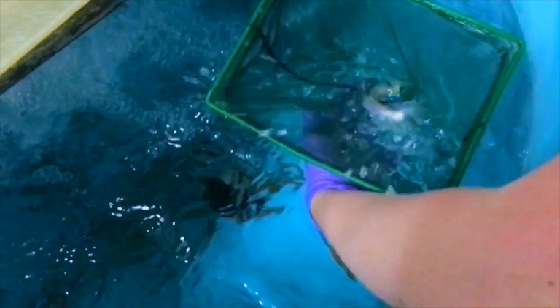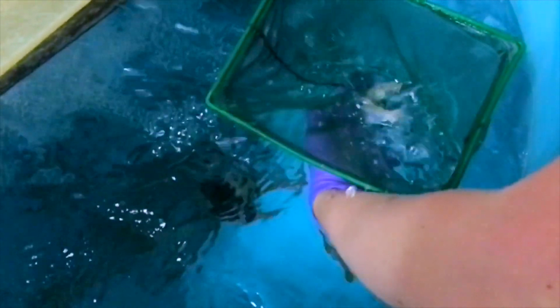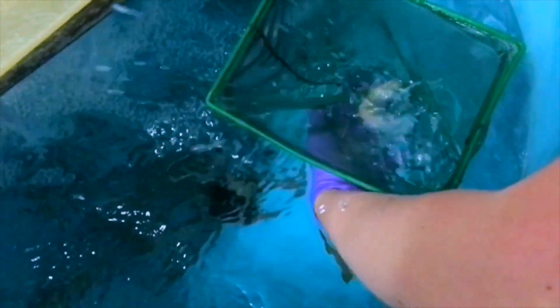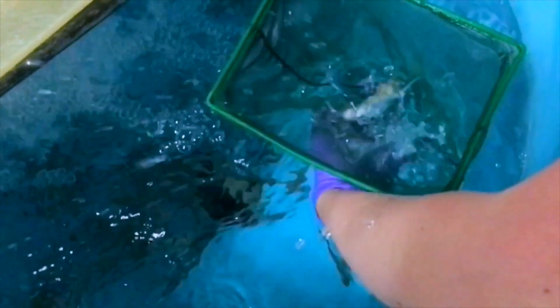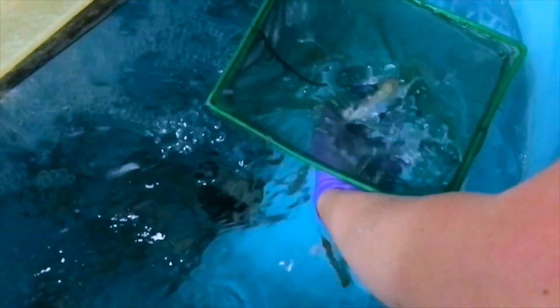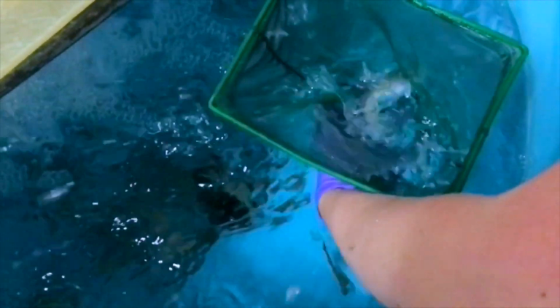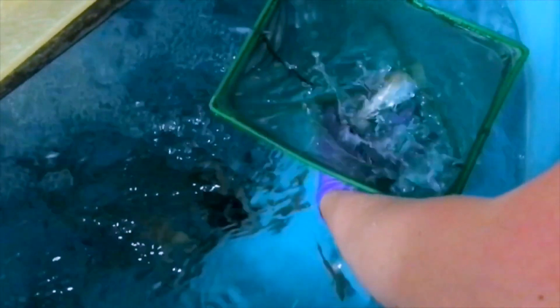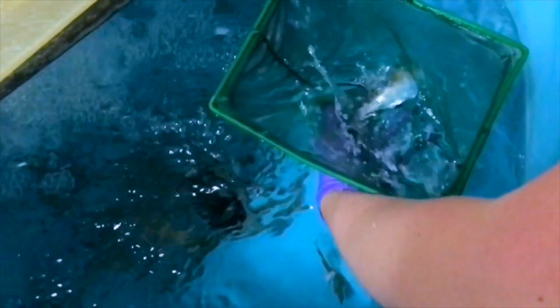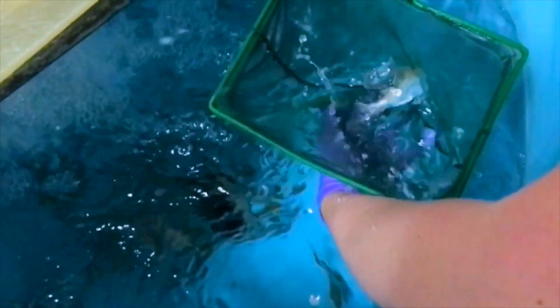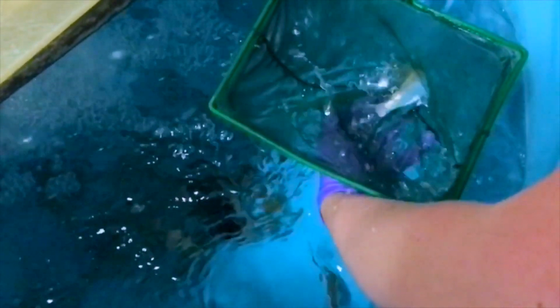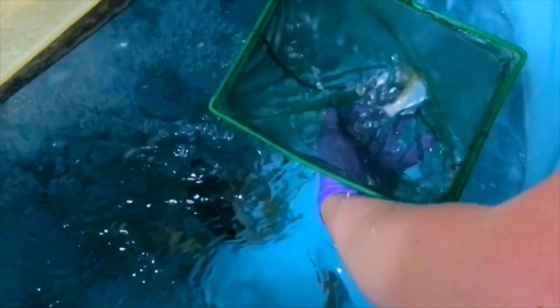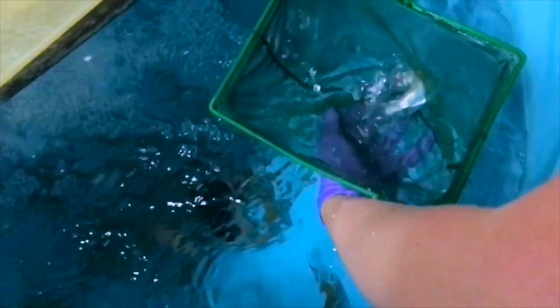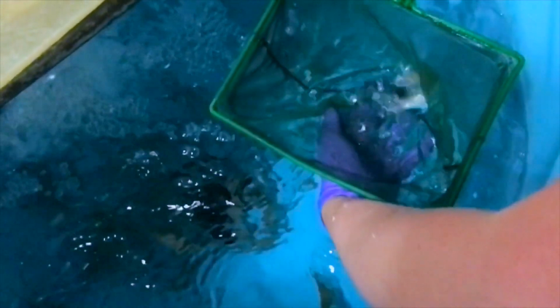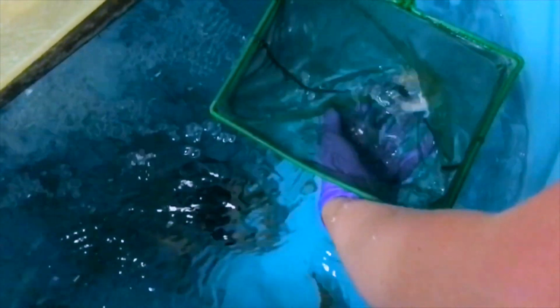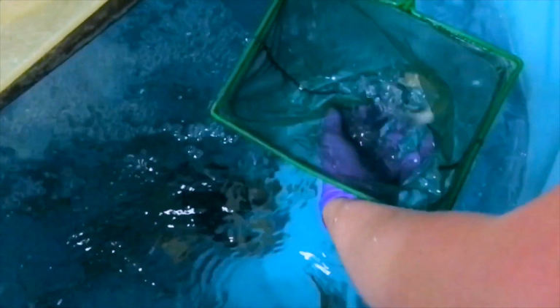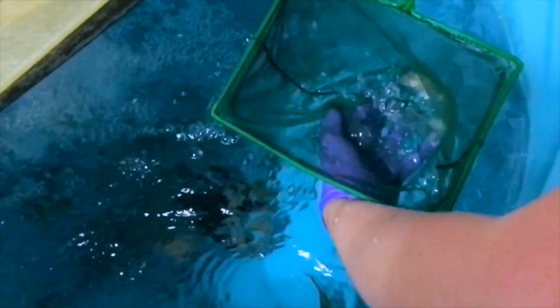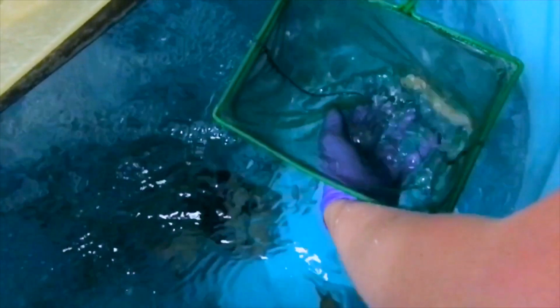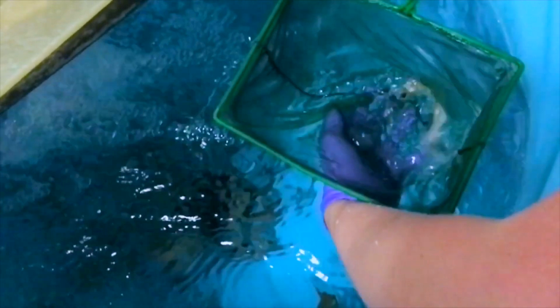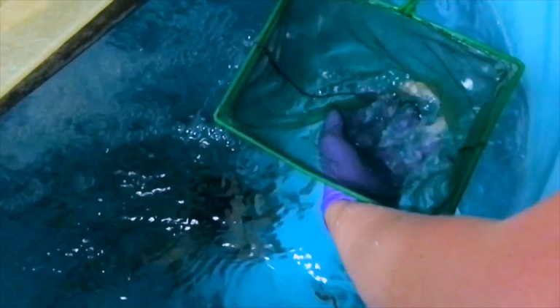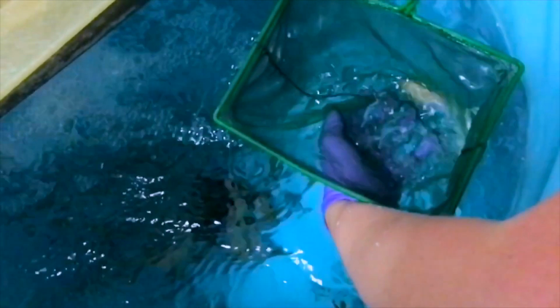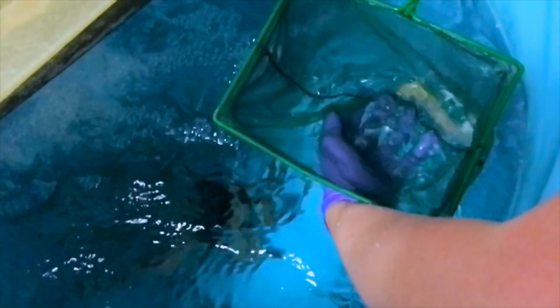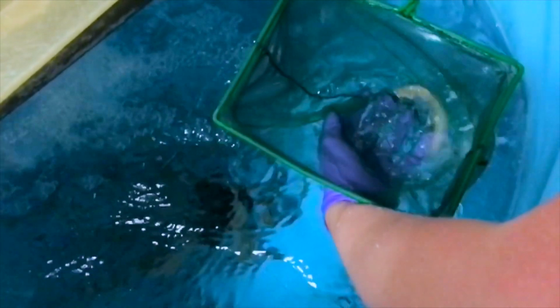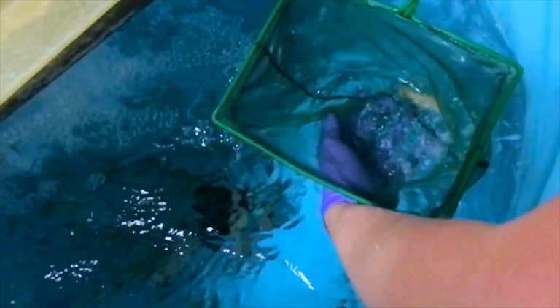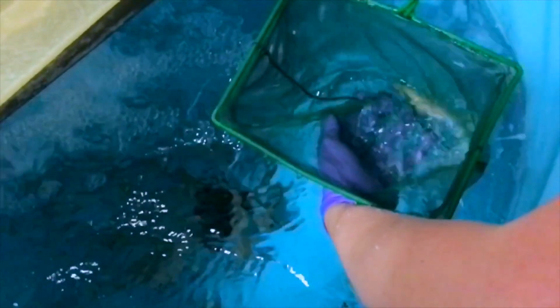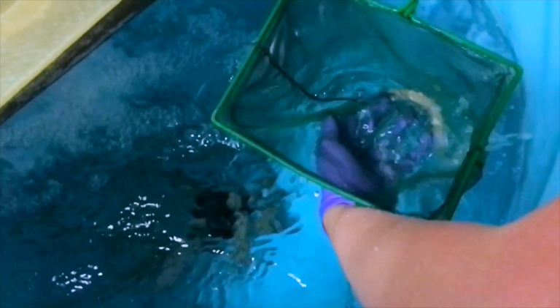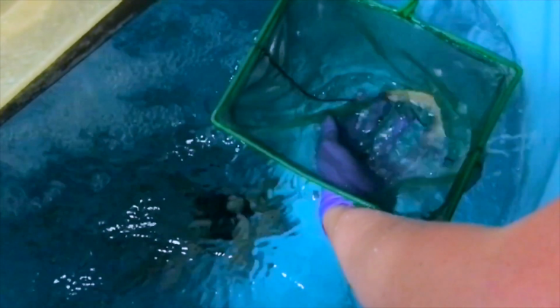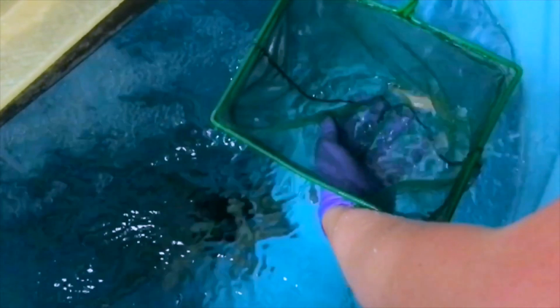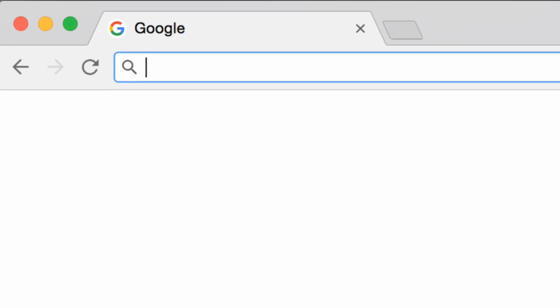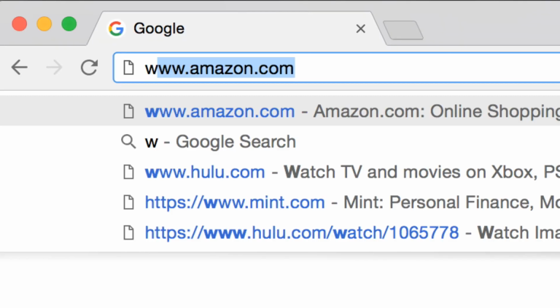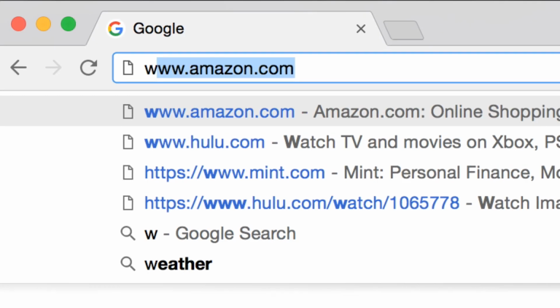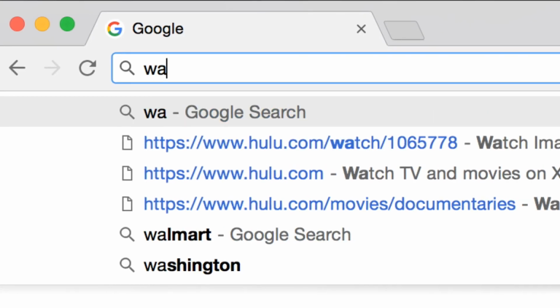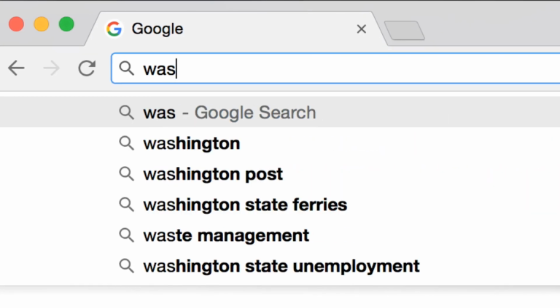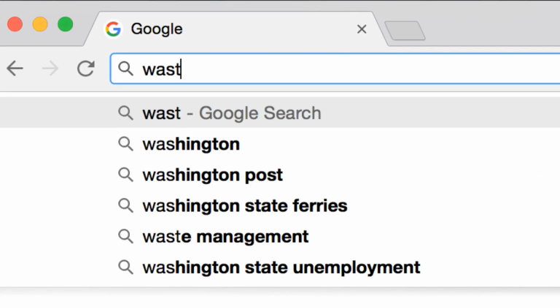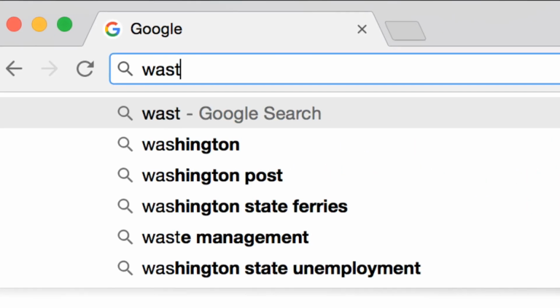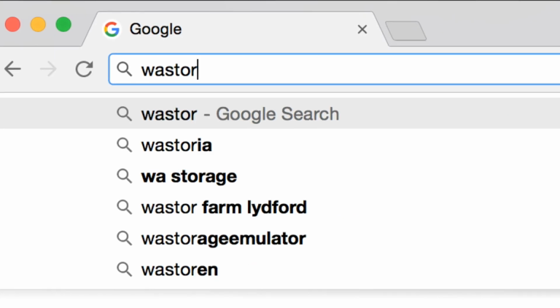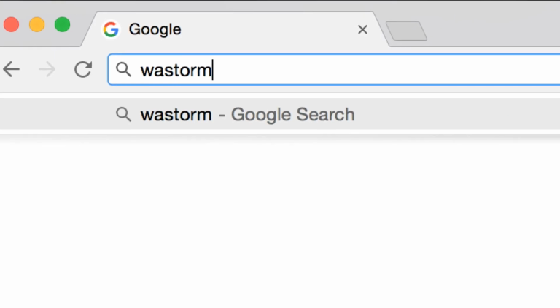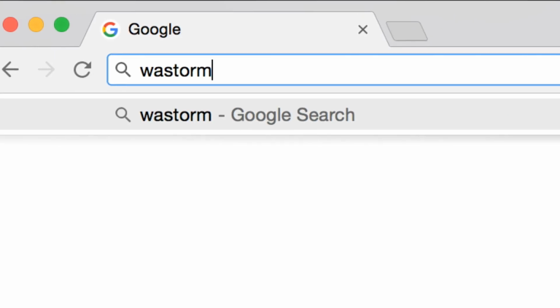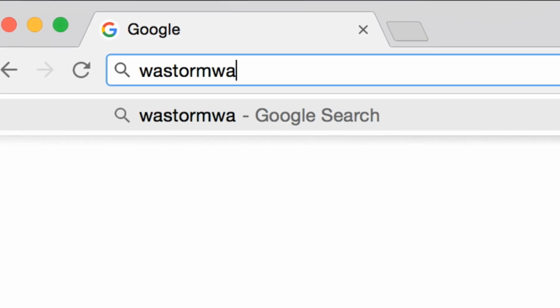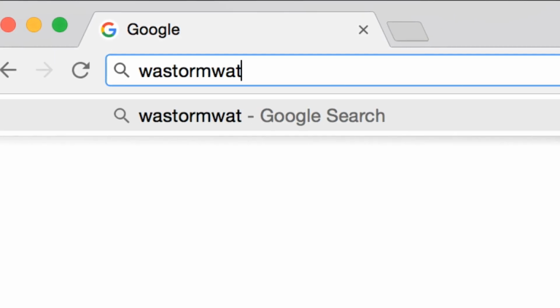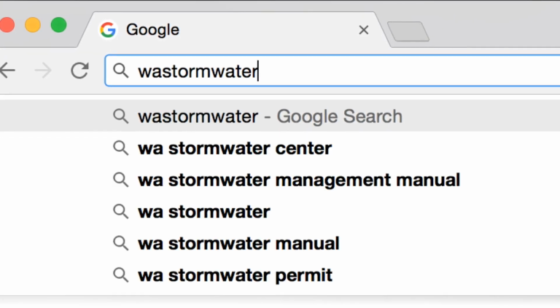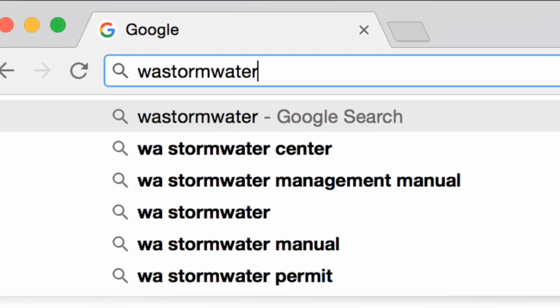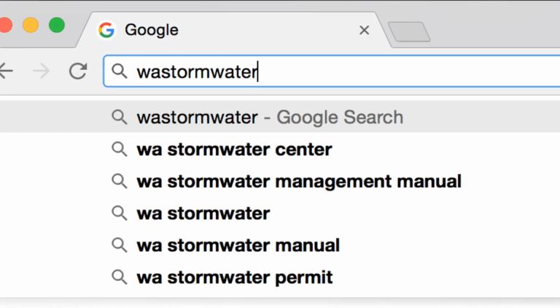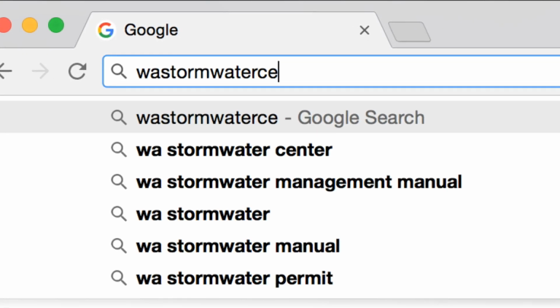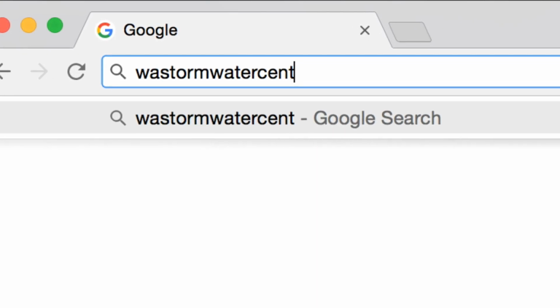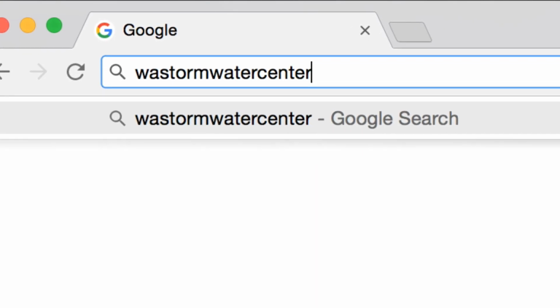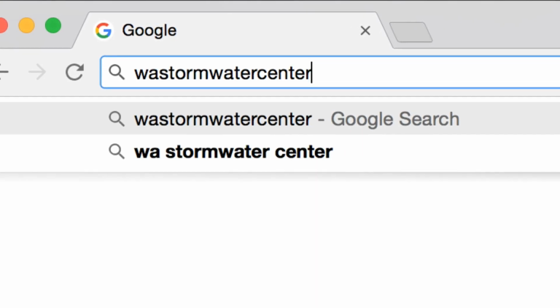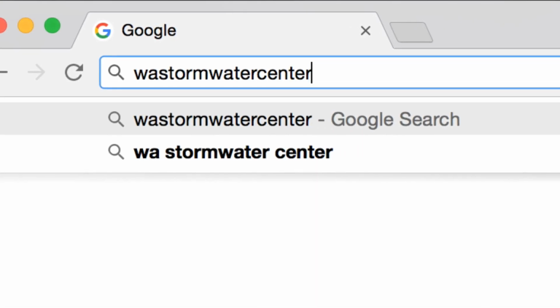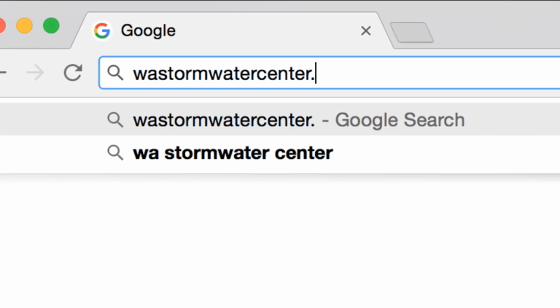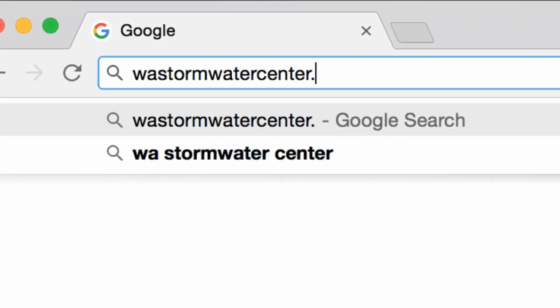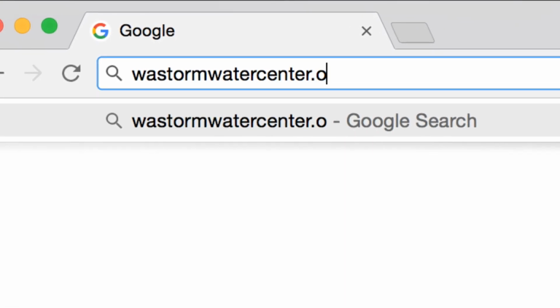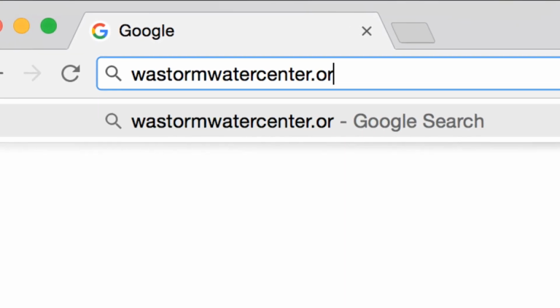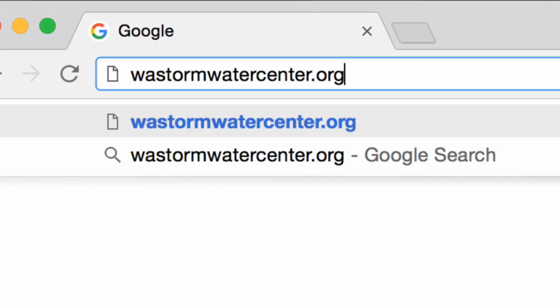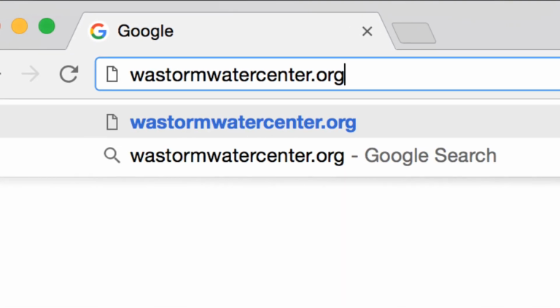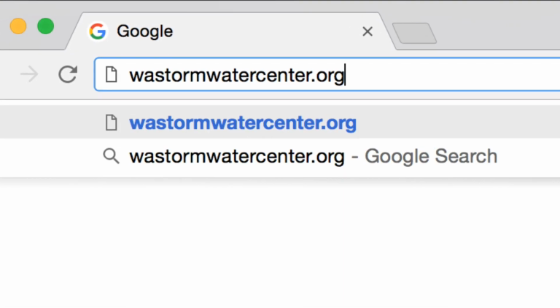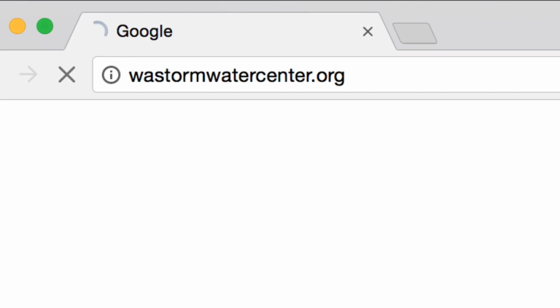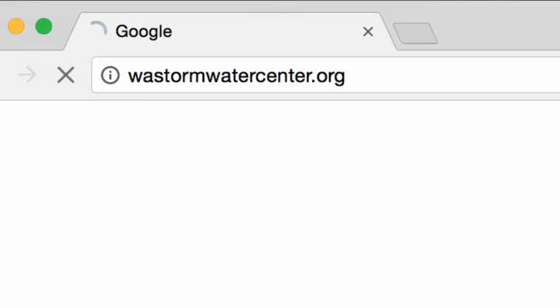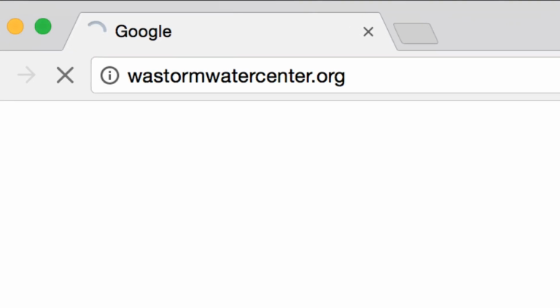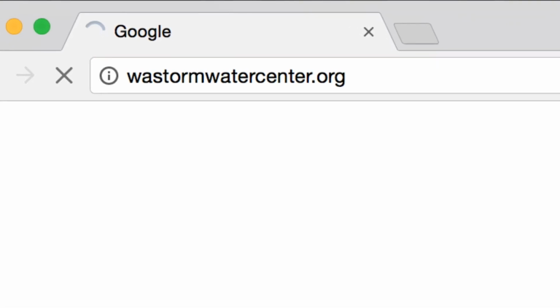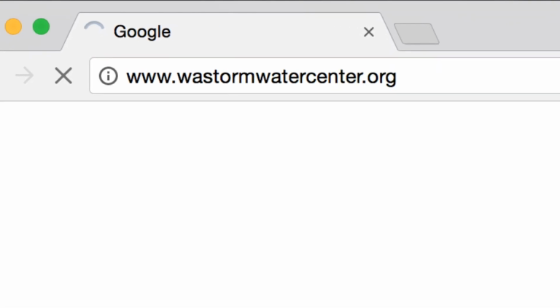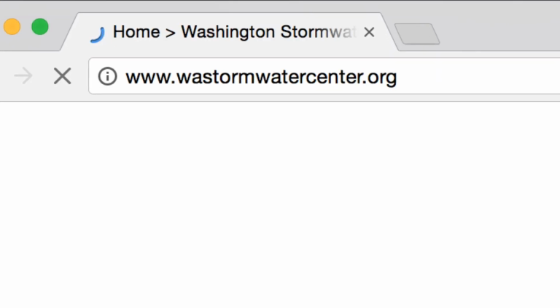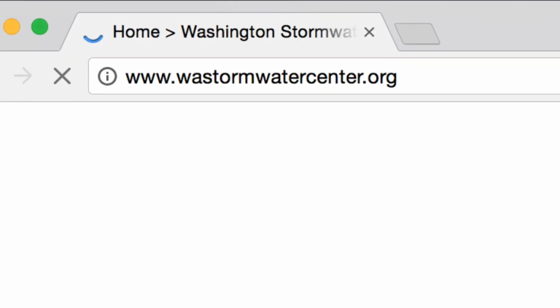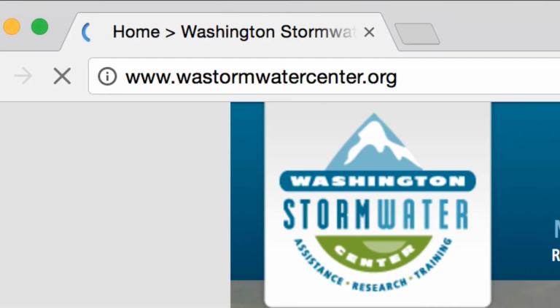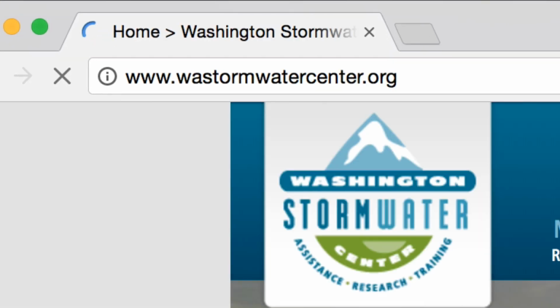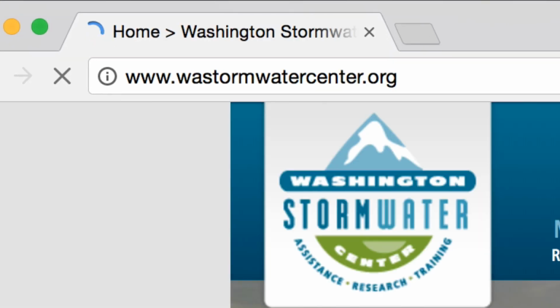For the results and other information about this study, visit our website at wastormwatercenter.org.